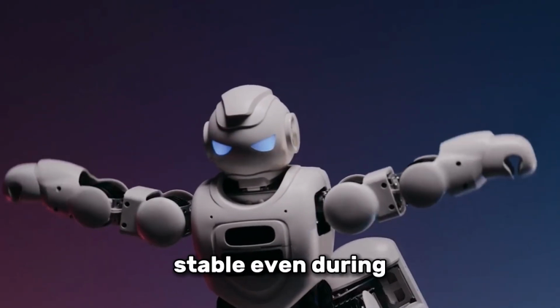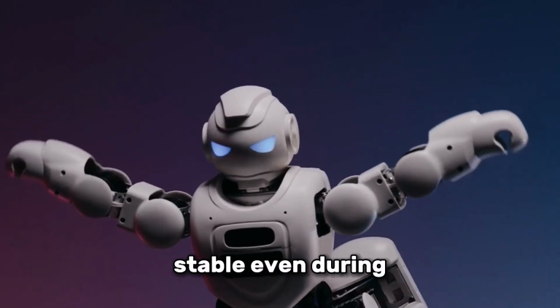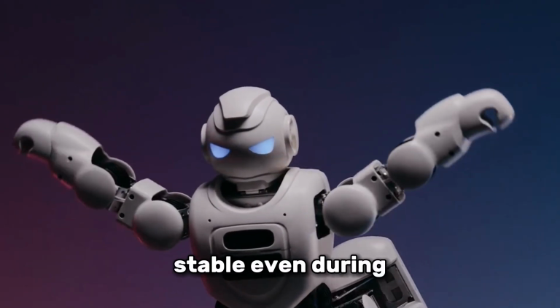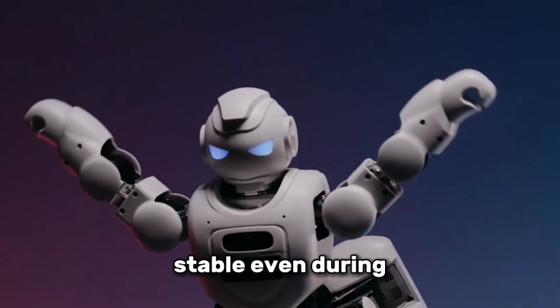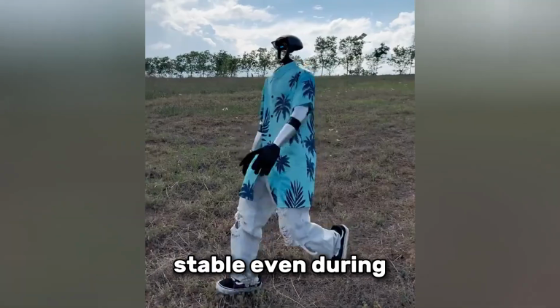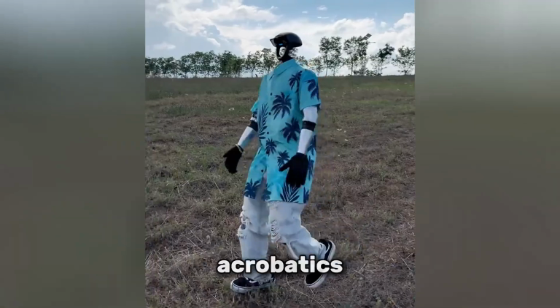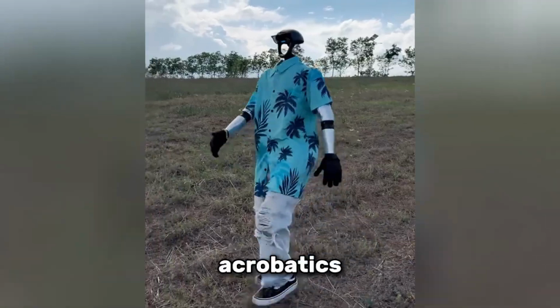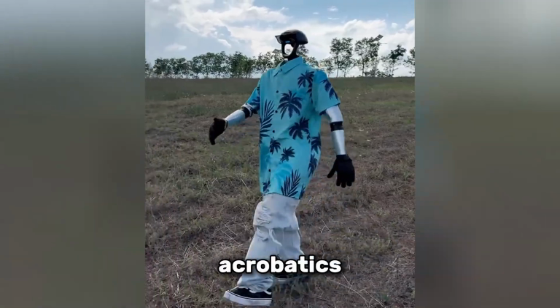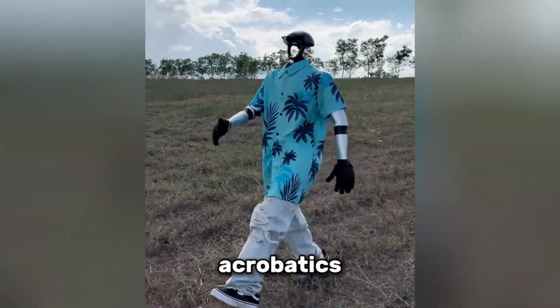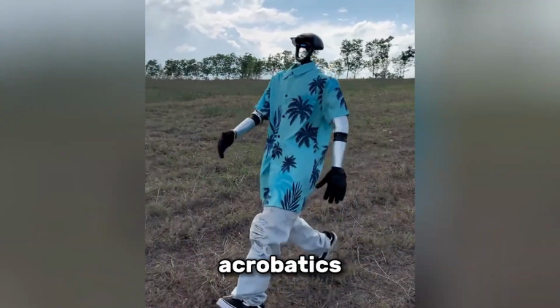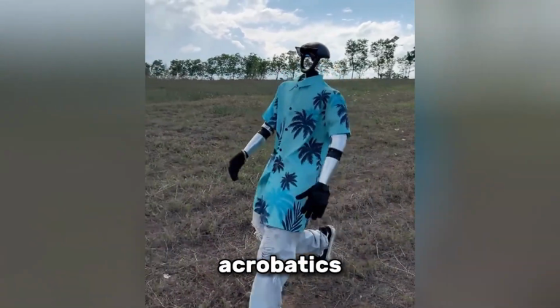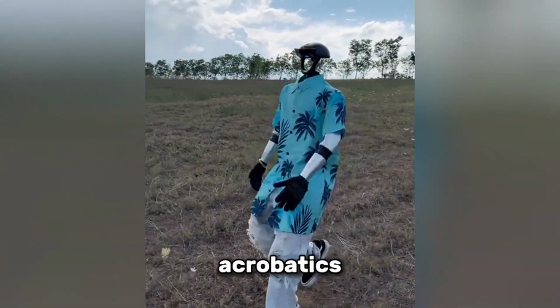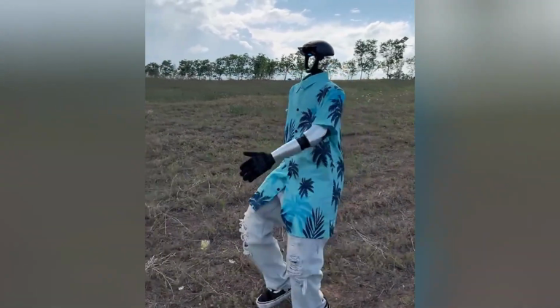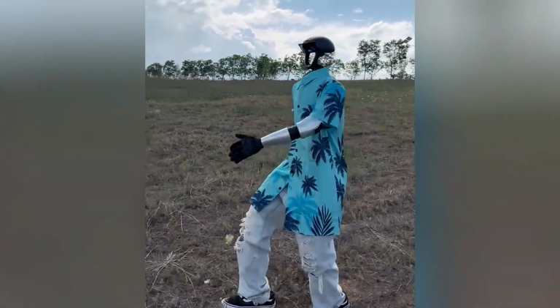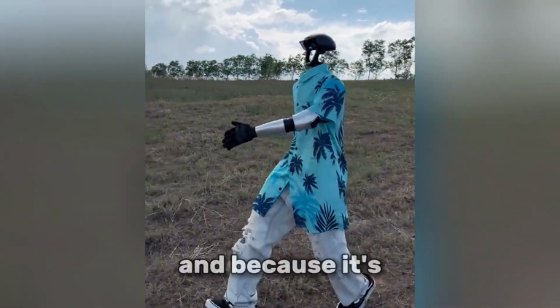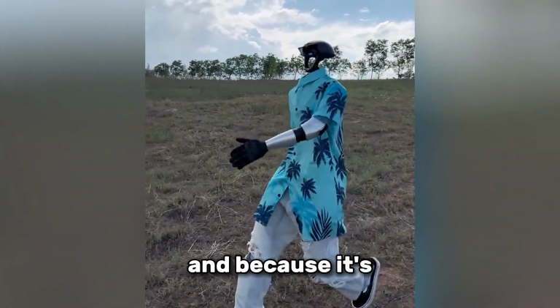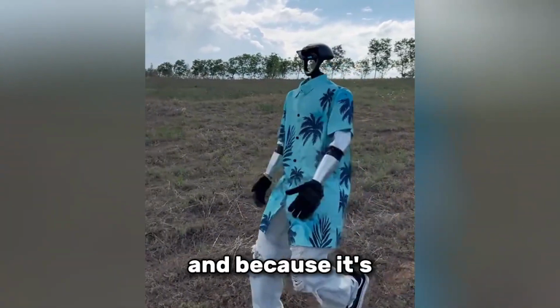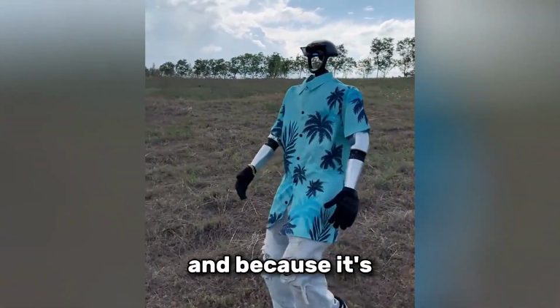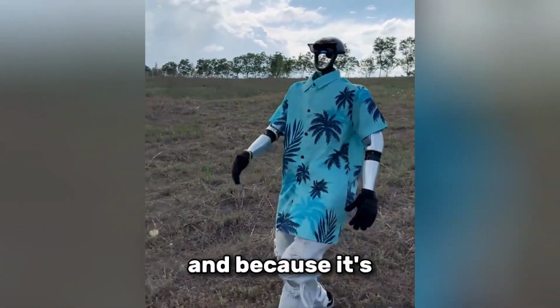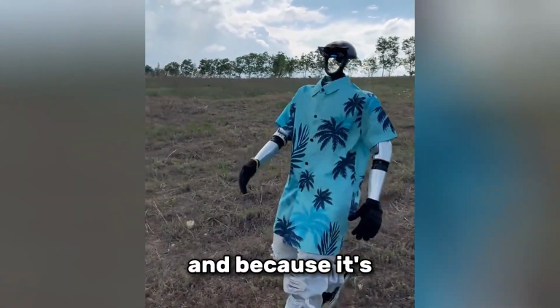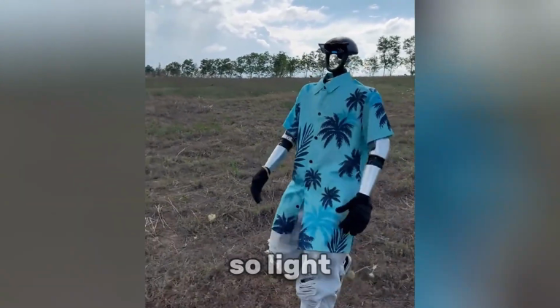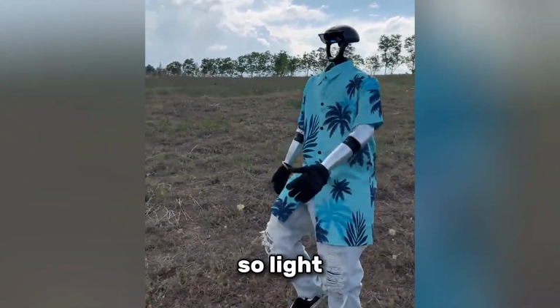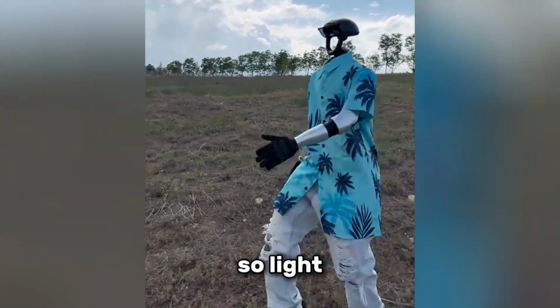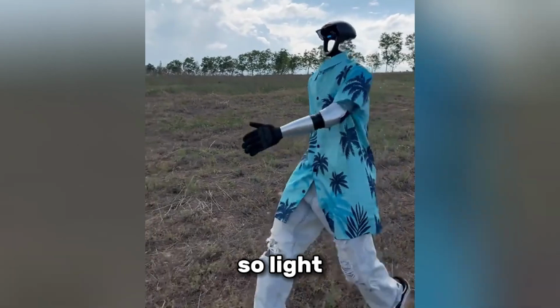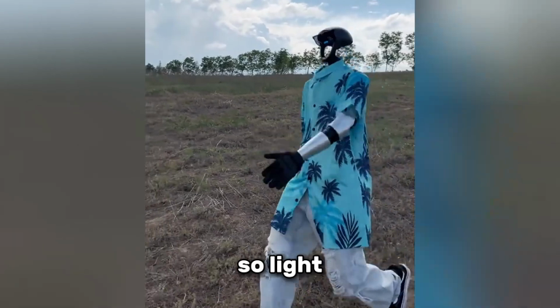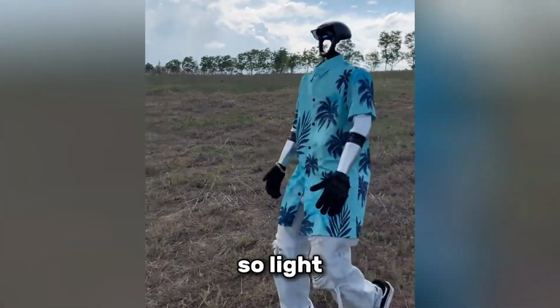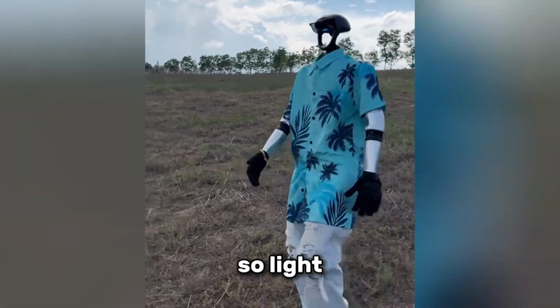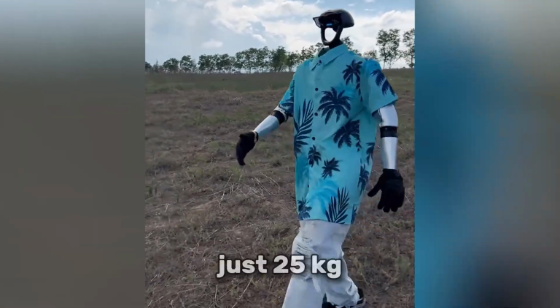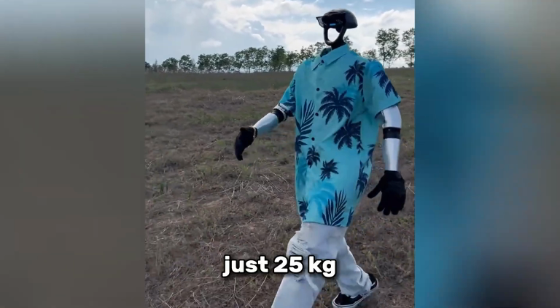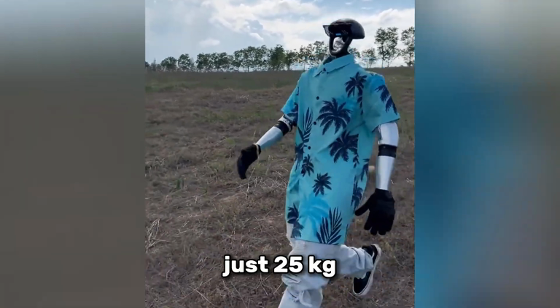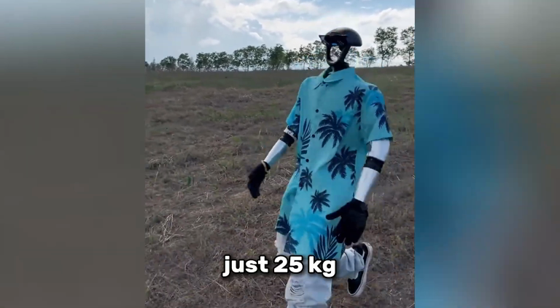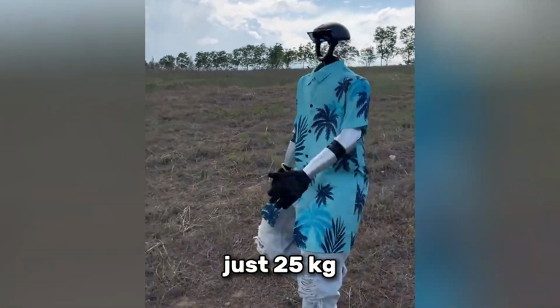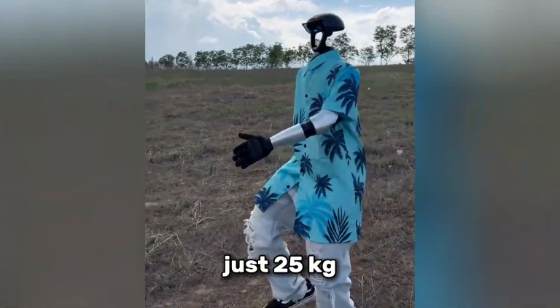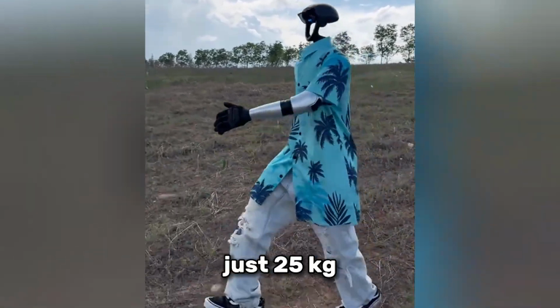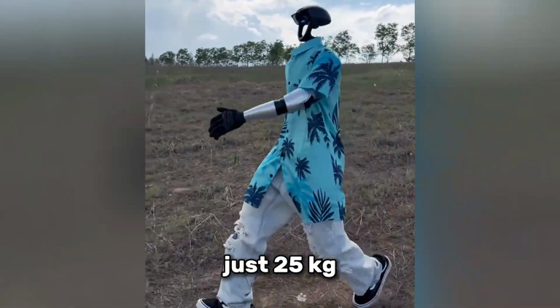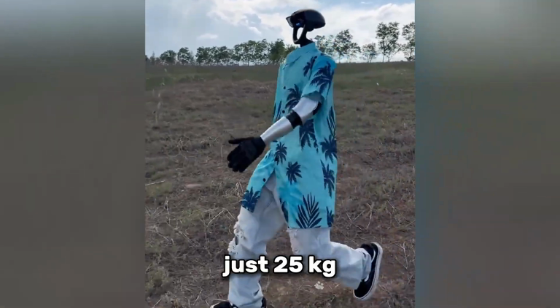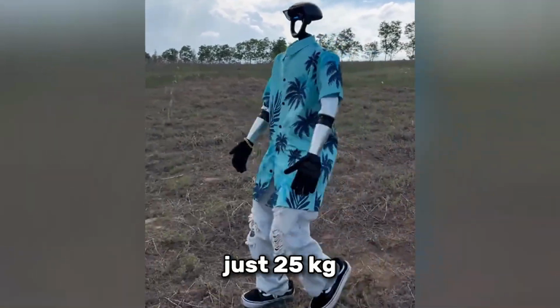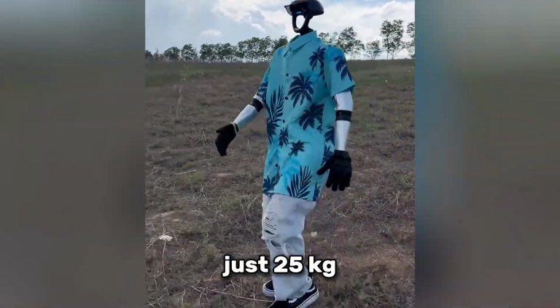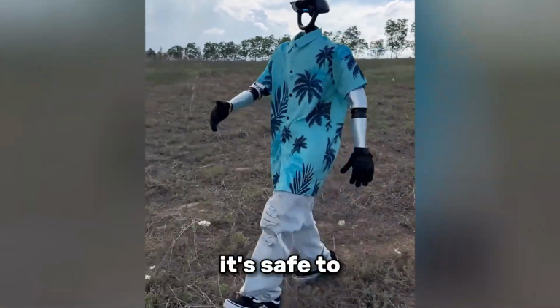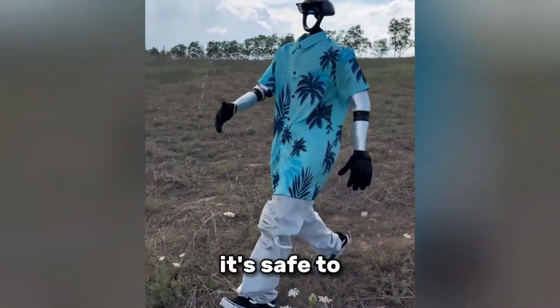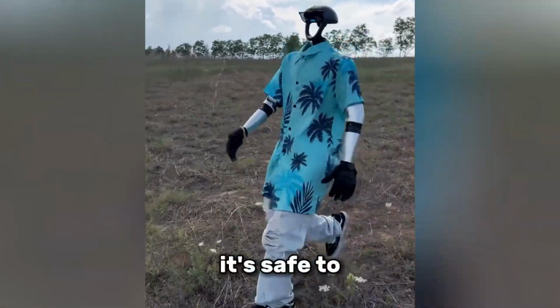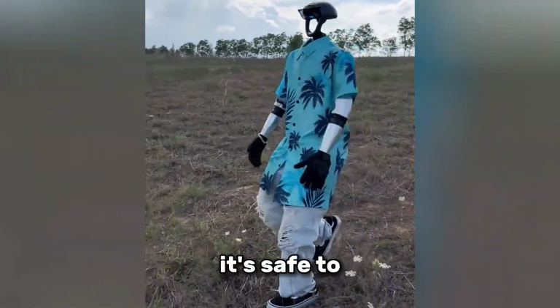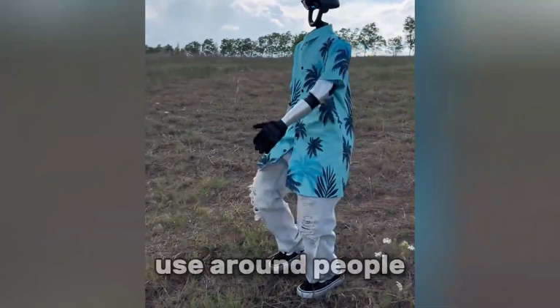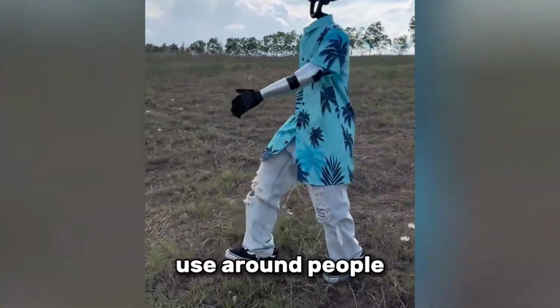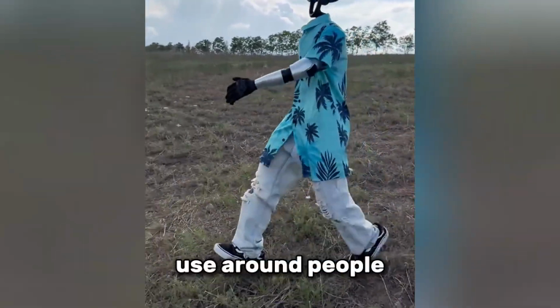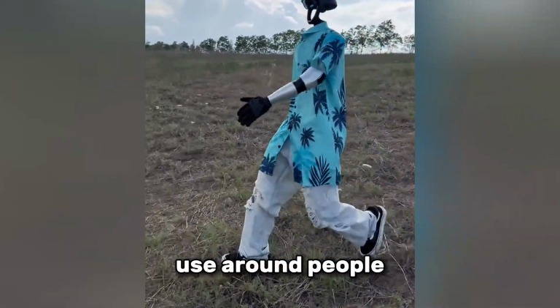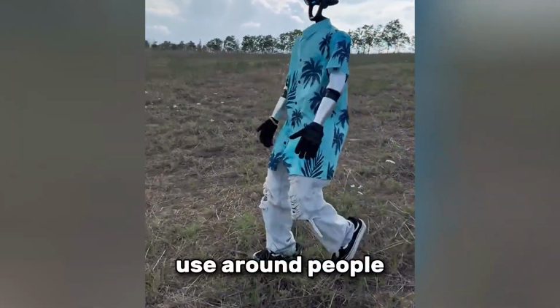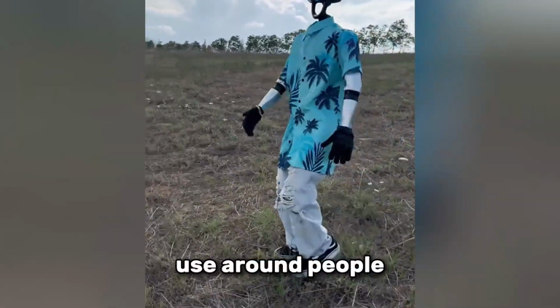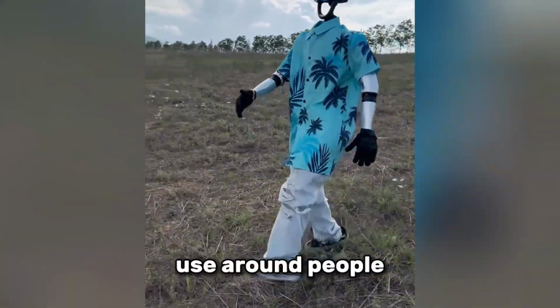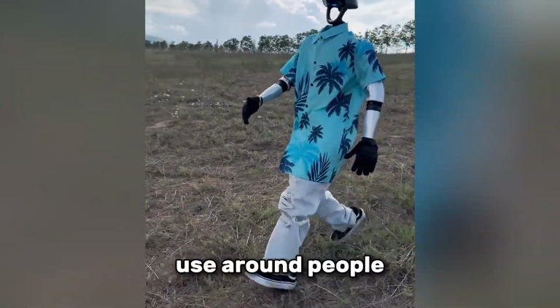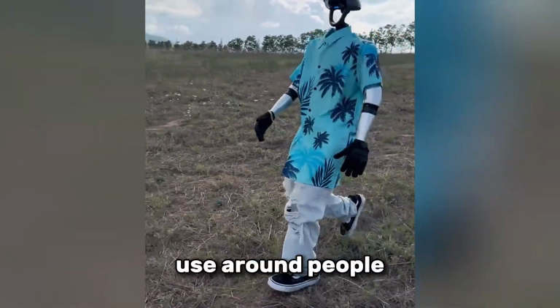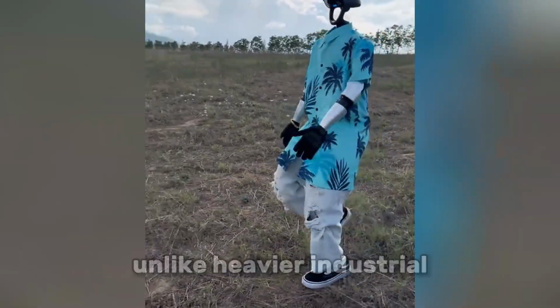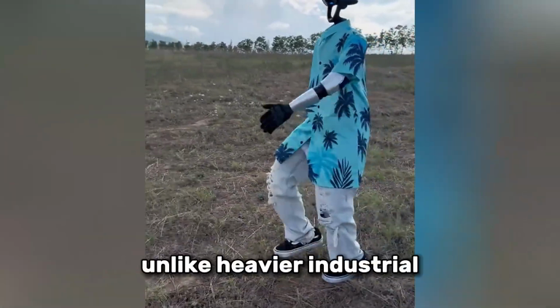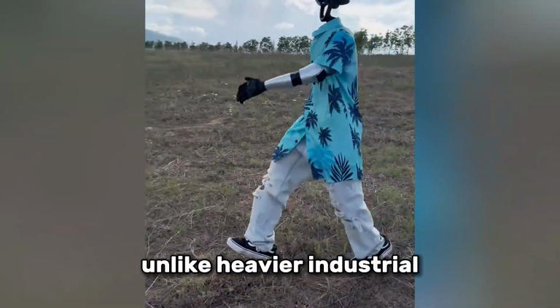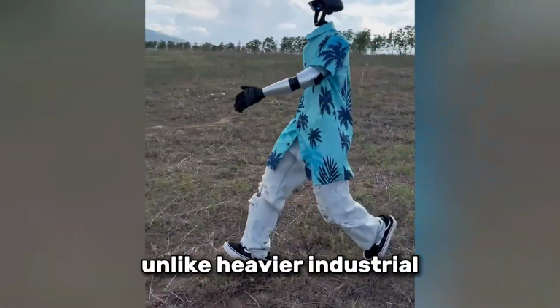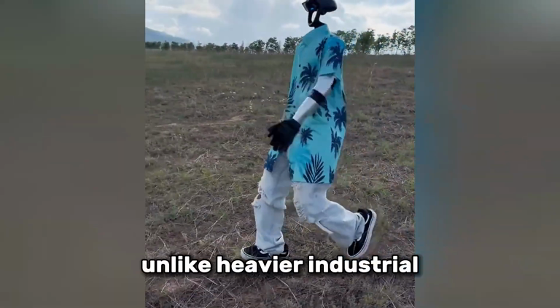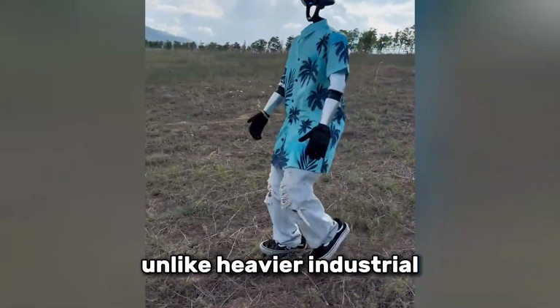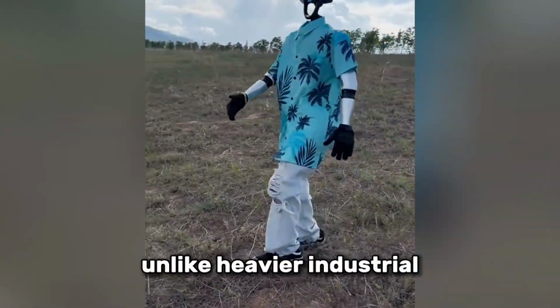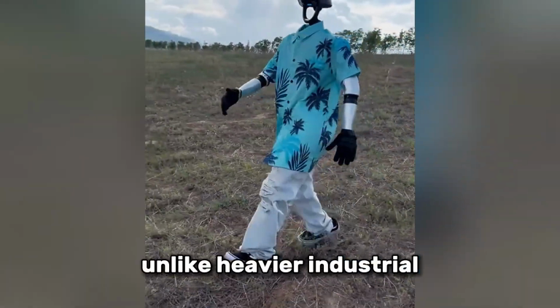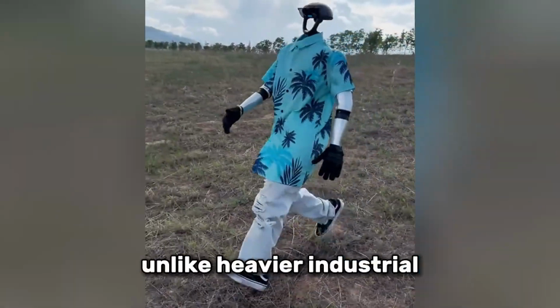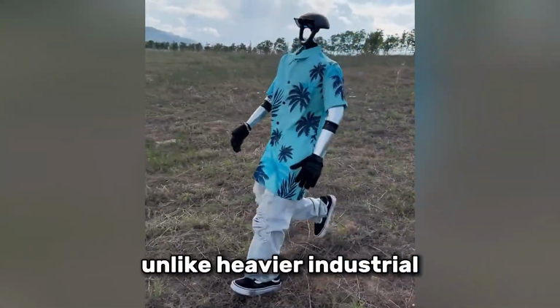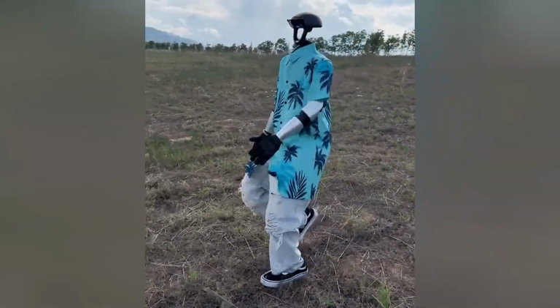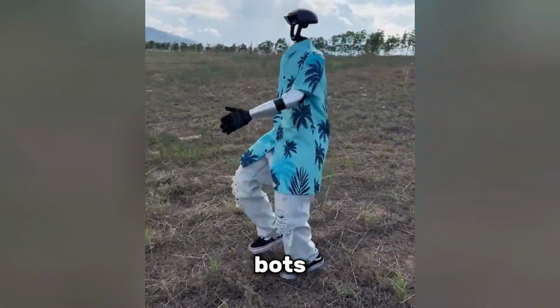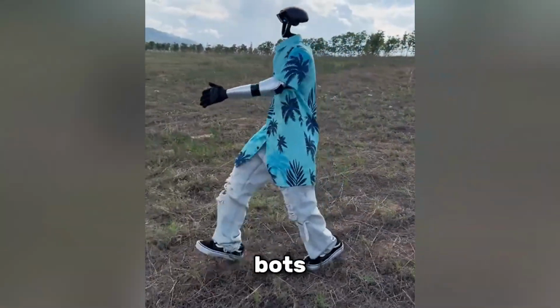And because it's so light — just 25 kilograms — it's safe to use around people, unlike heavier industrial bots.